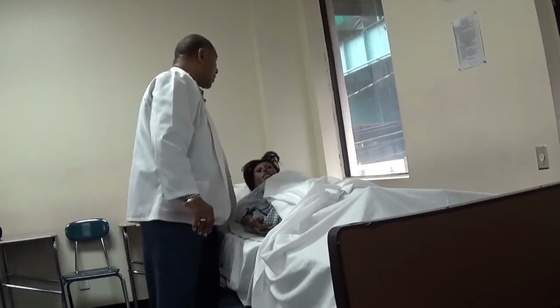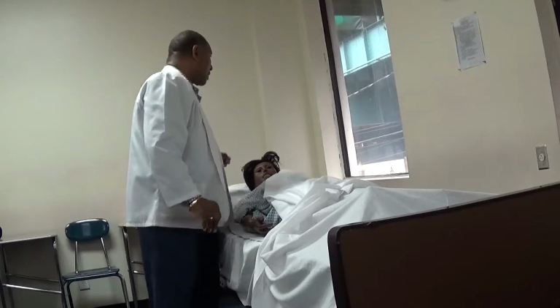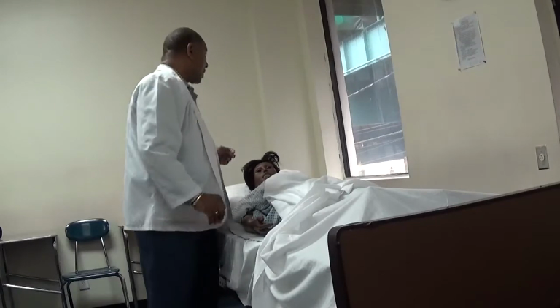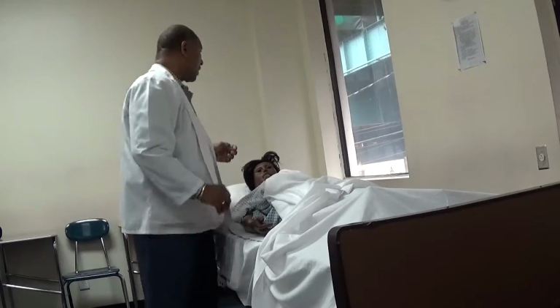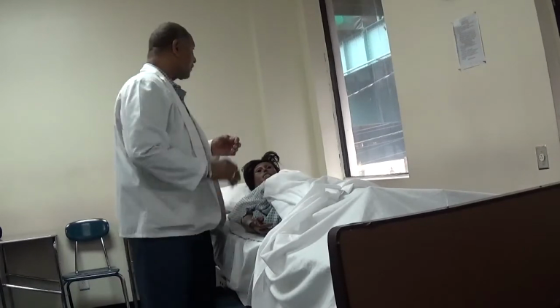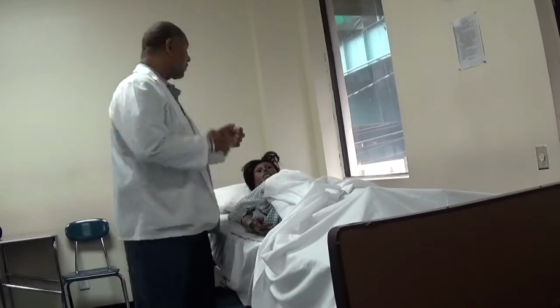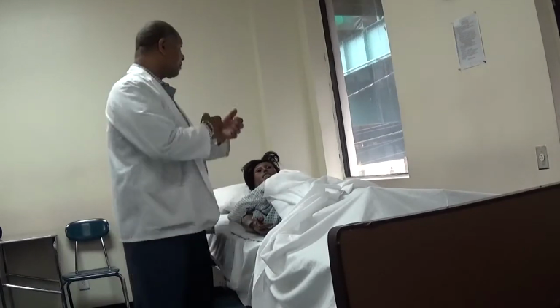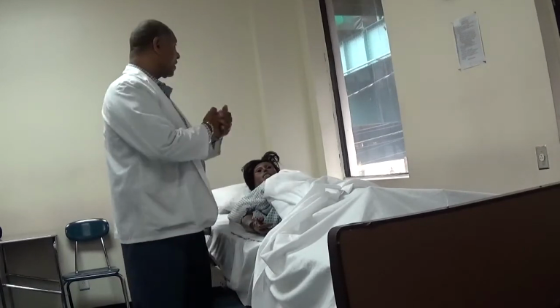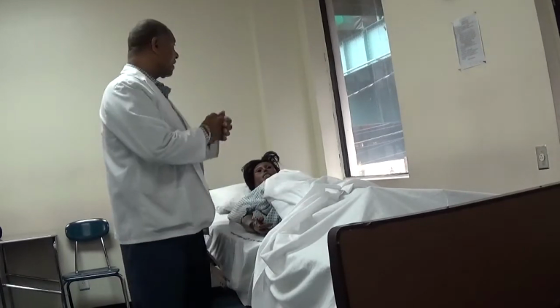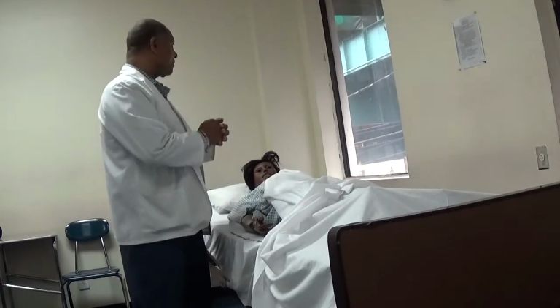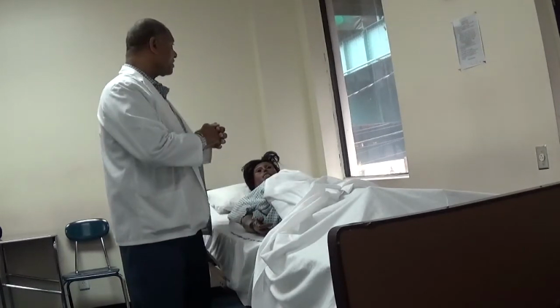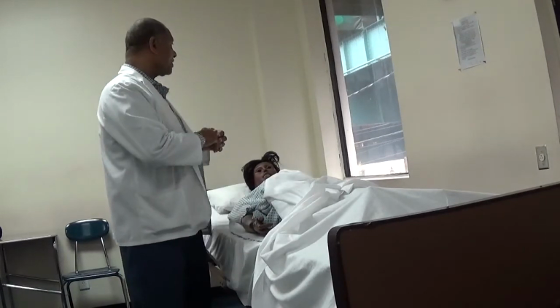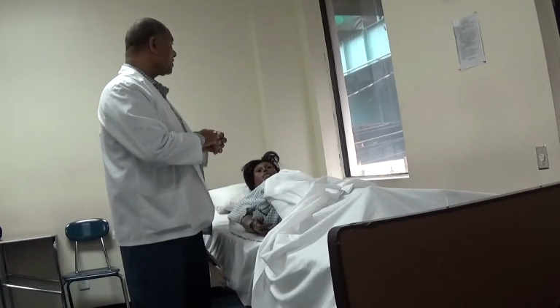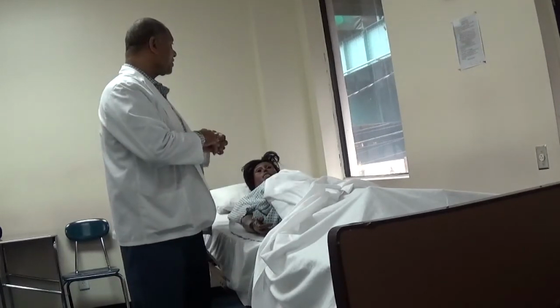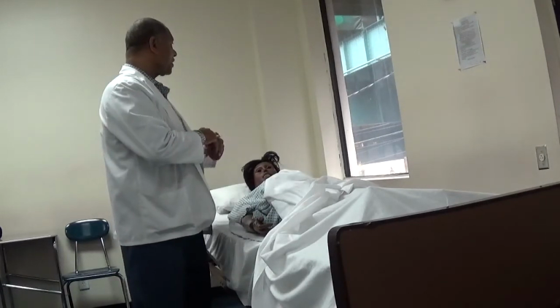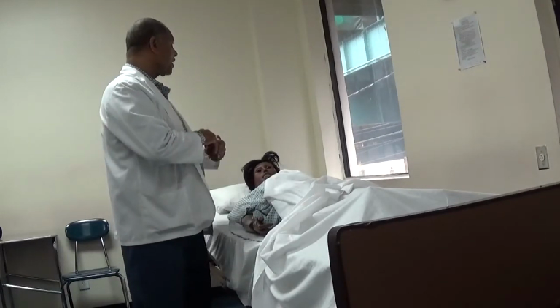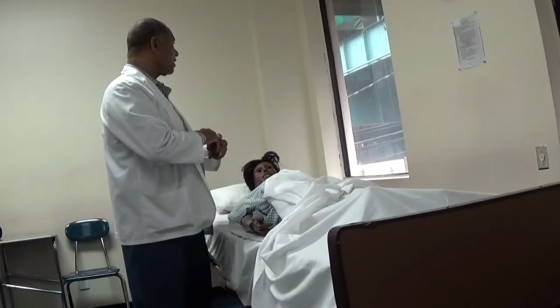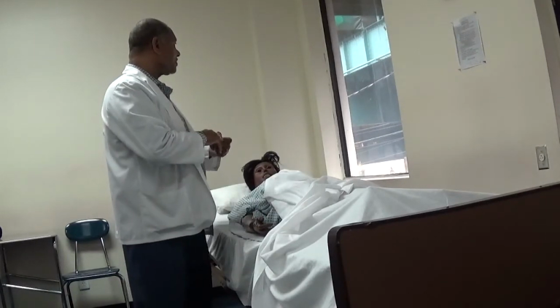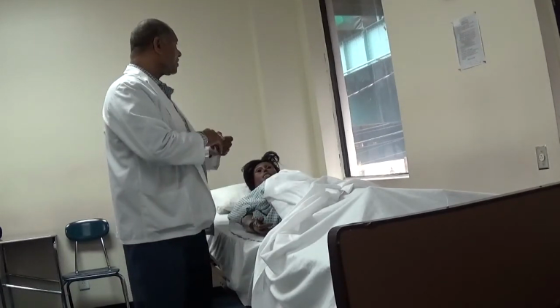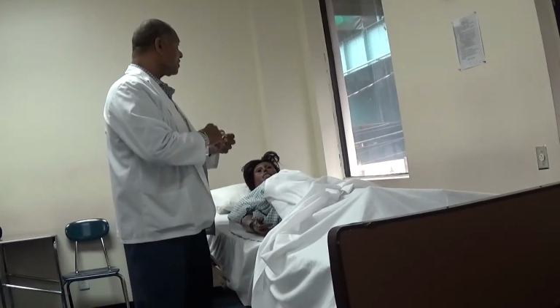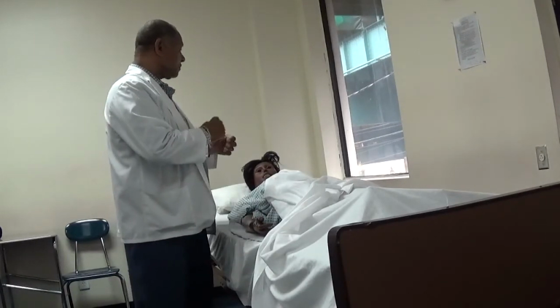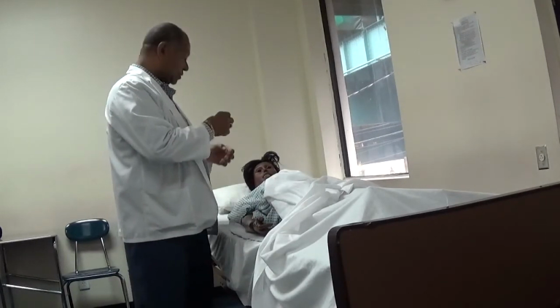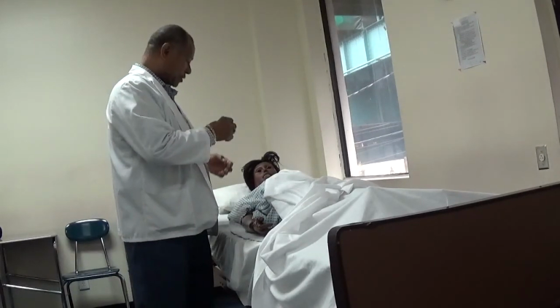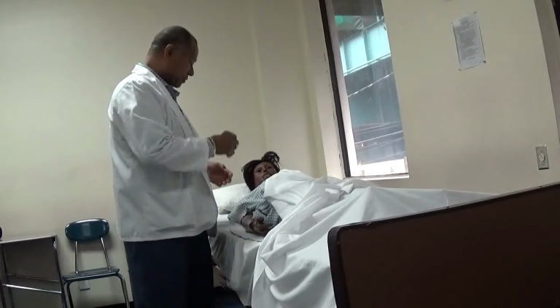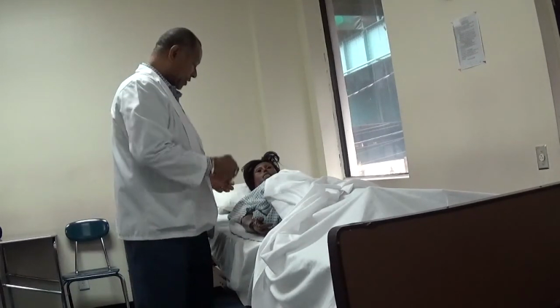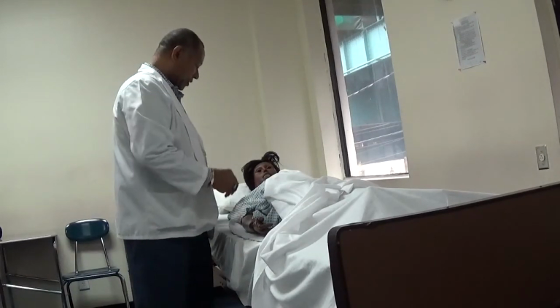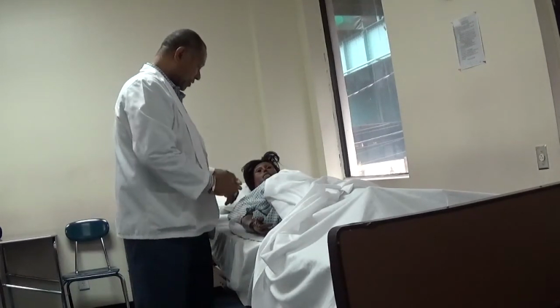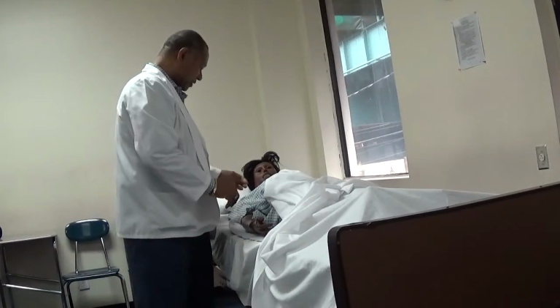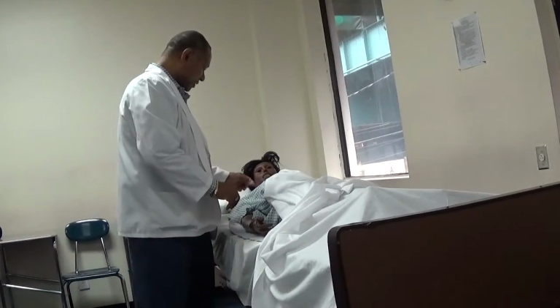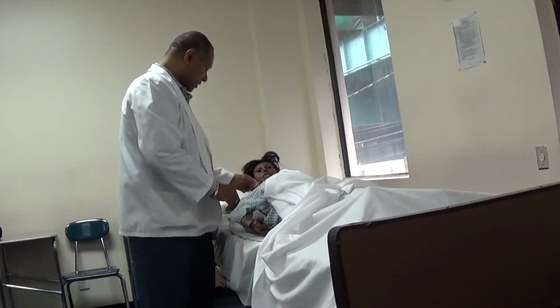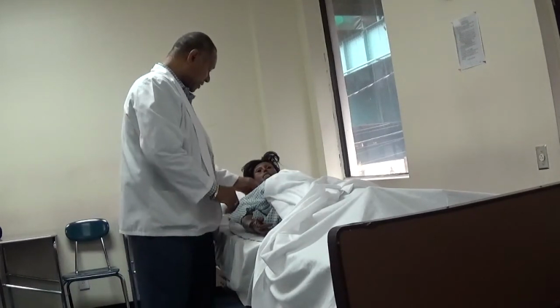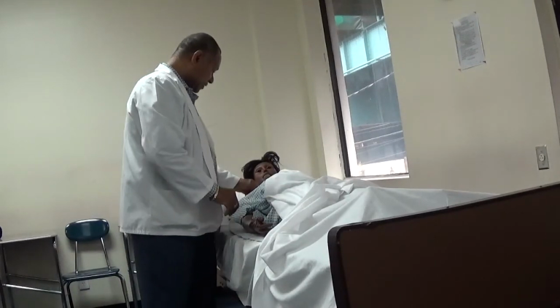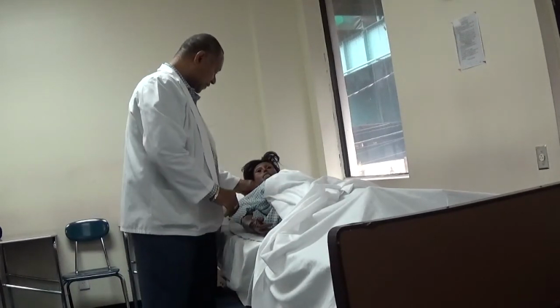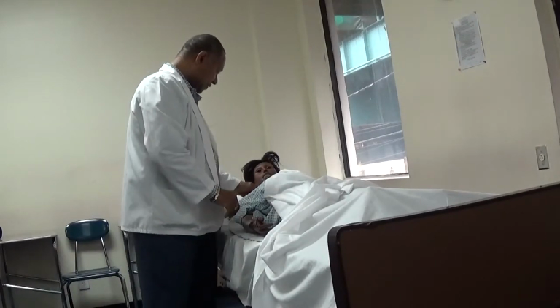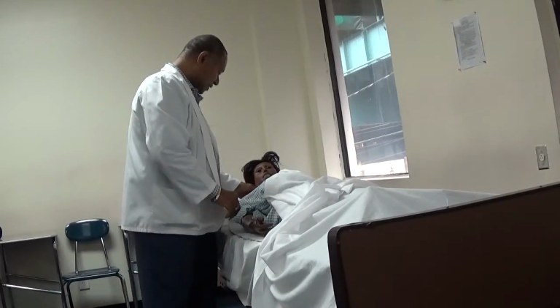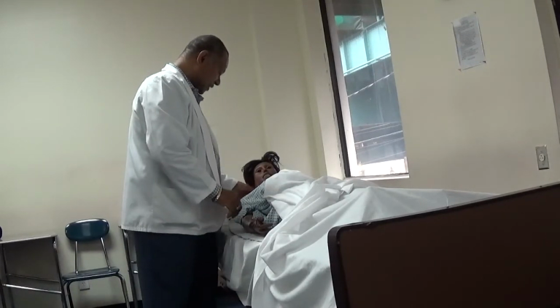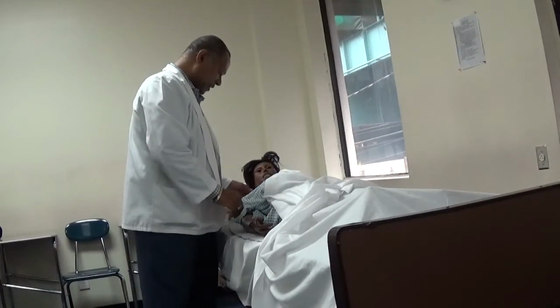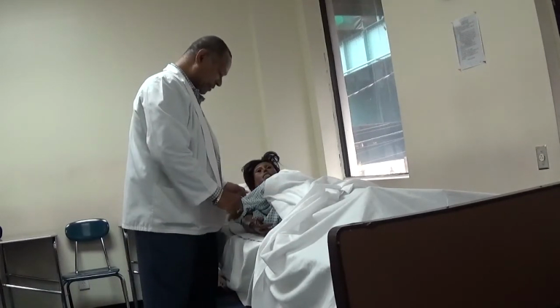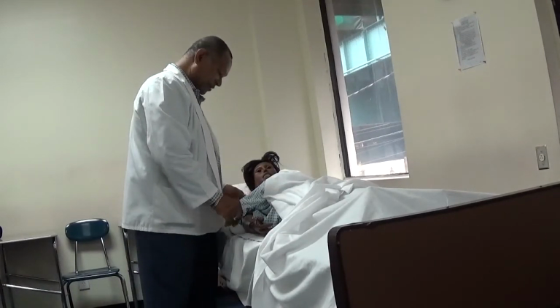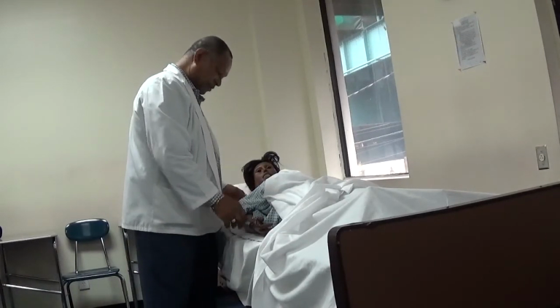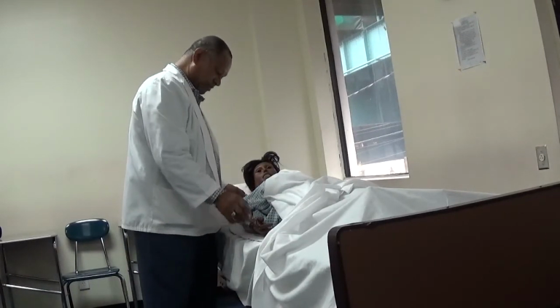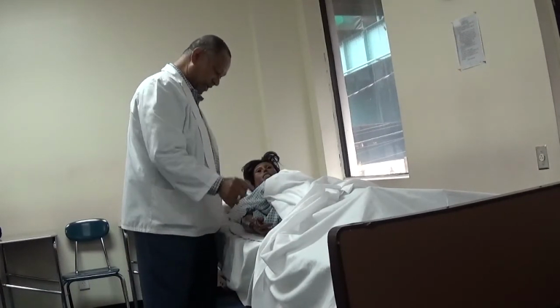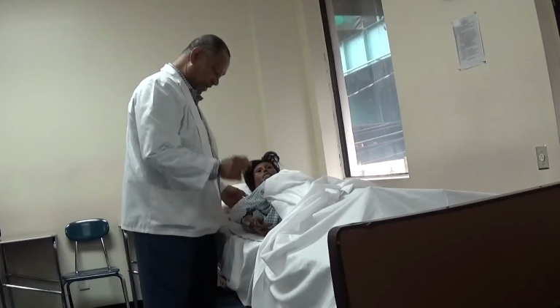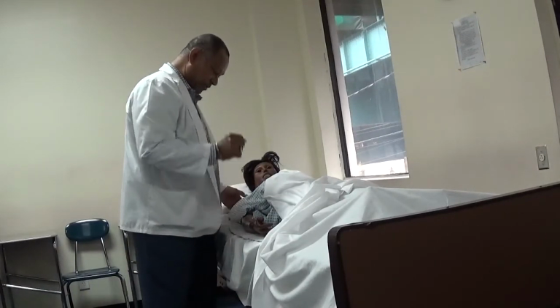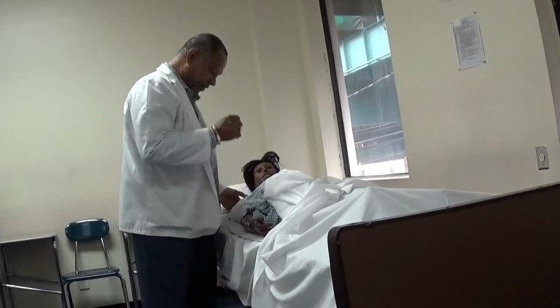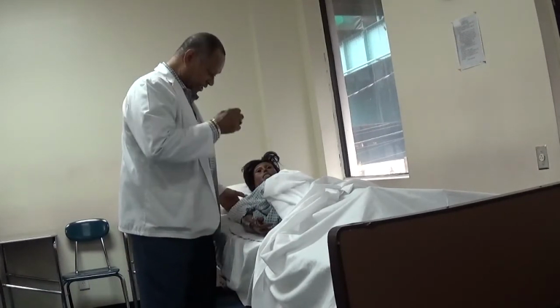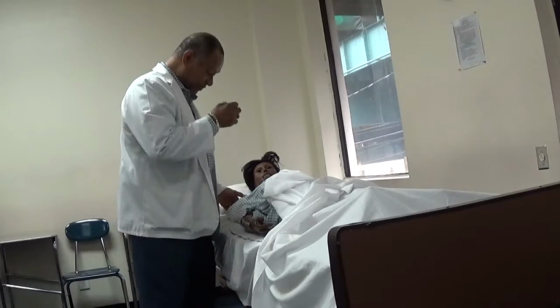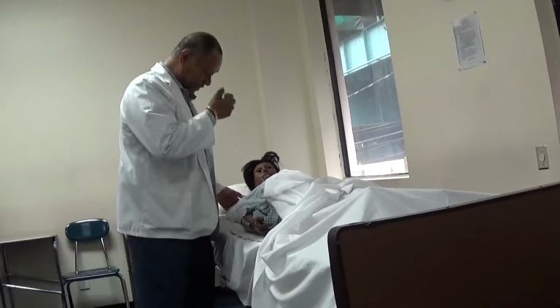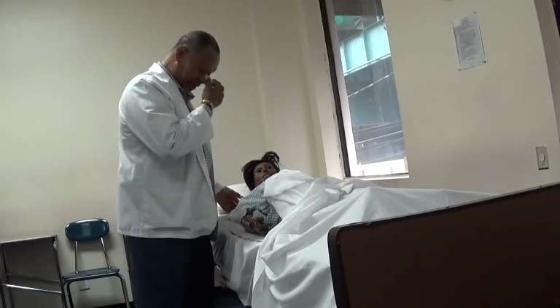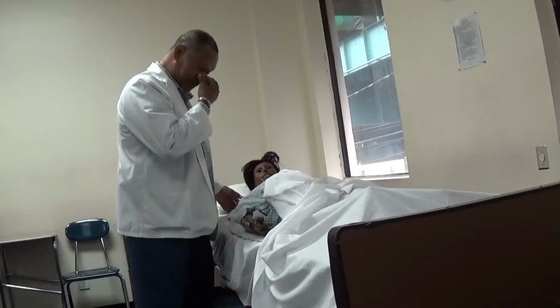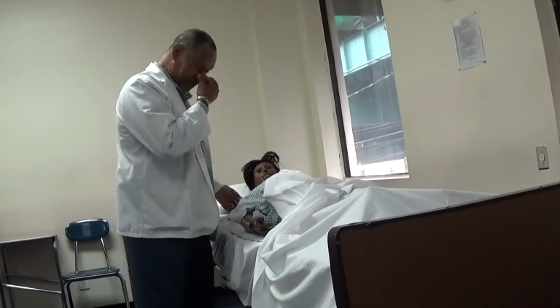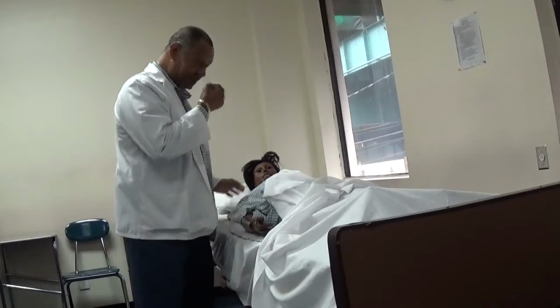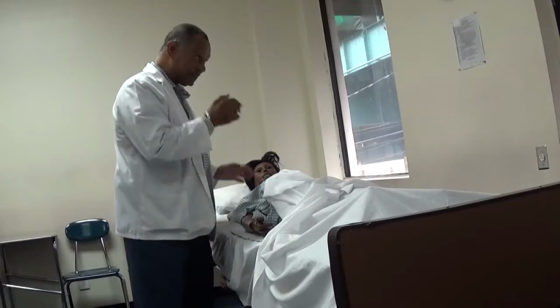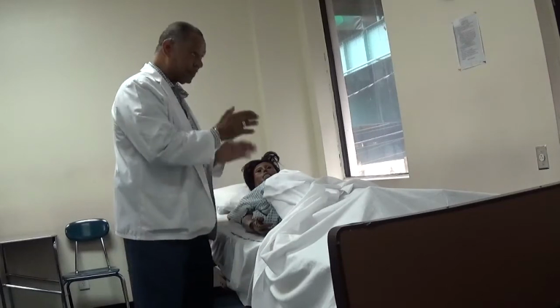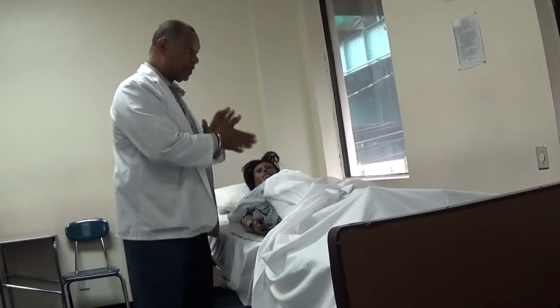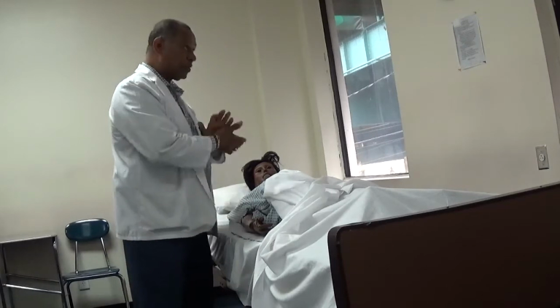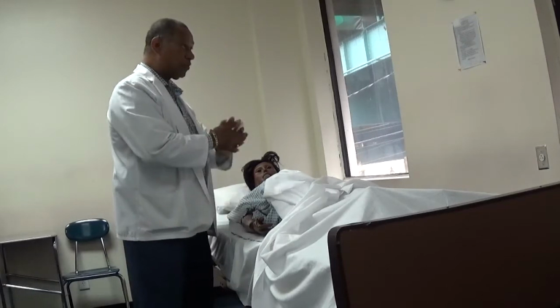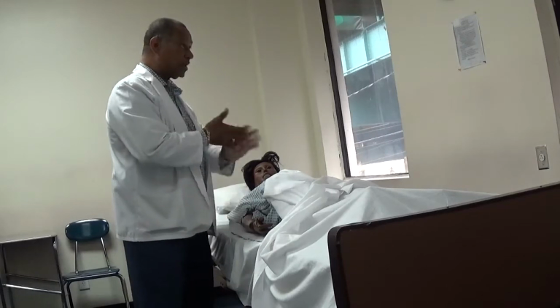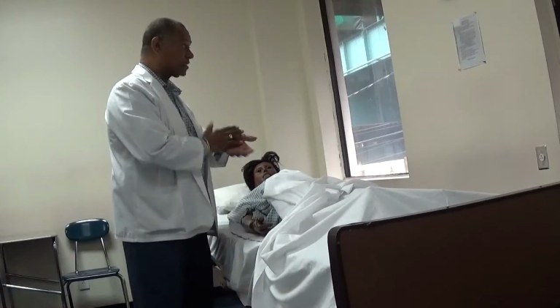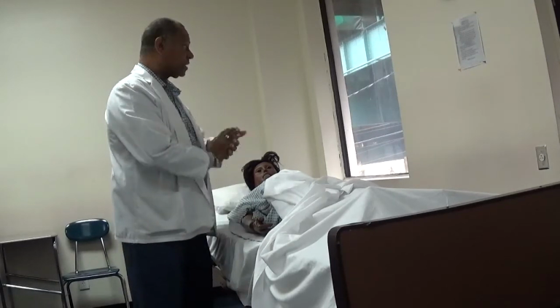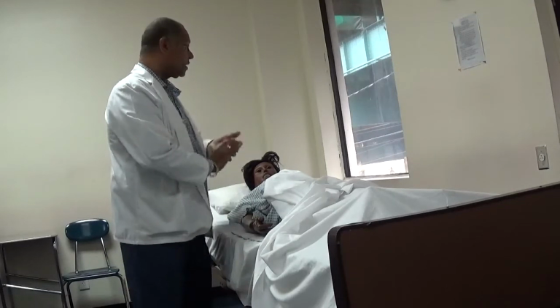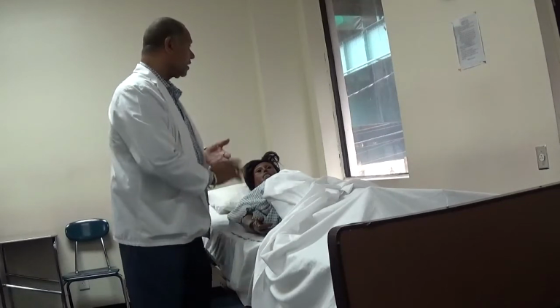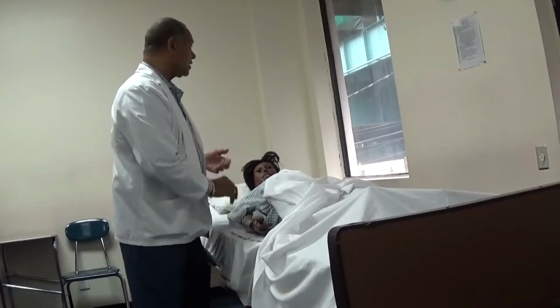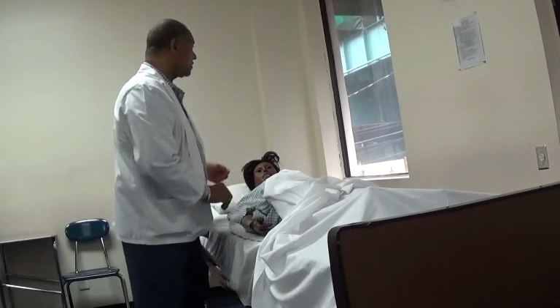Good afternoon. My name is Mr. Jacobs. I'm going to be a nursing assistant for today. Give me a moment, let me wash my hands.